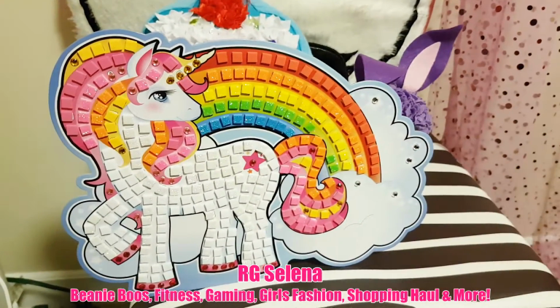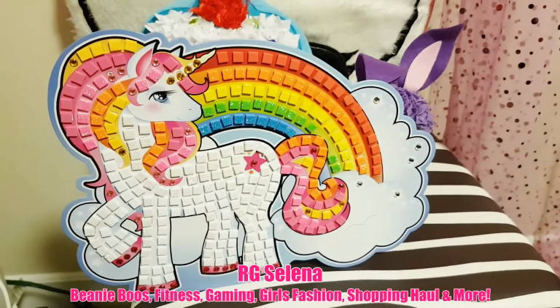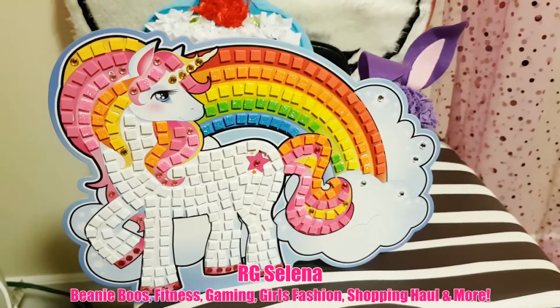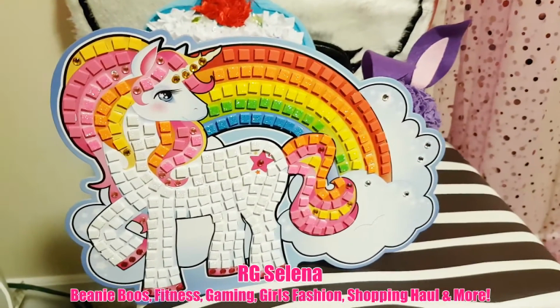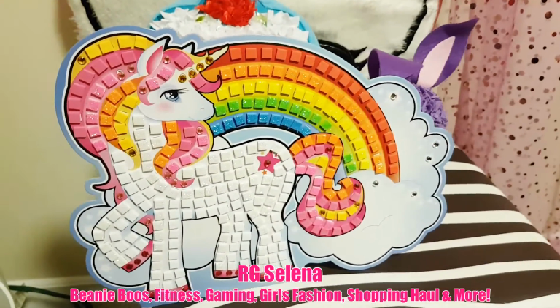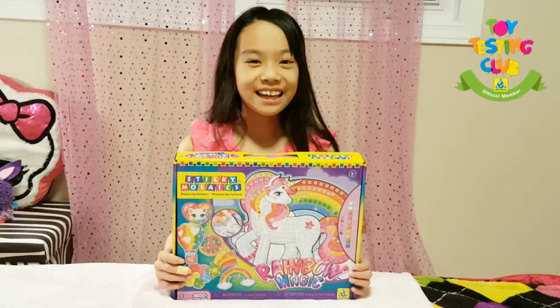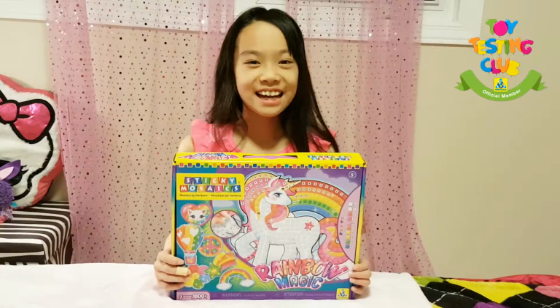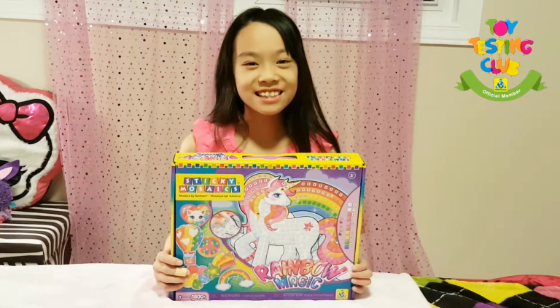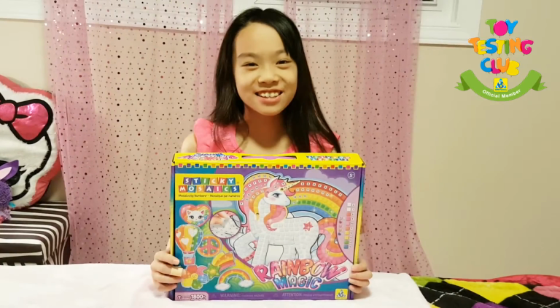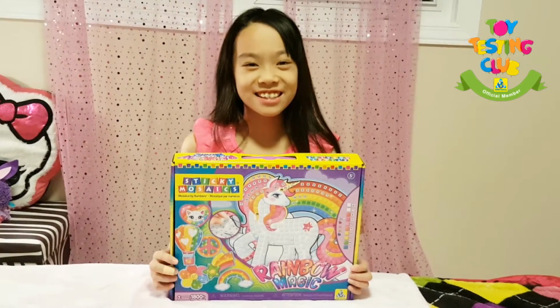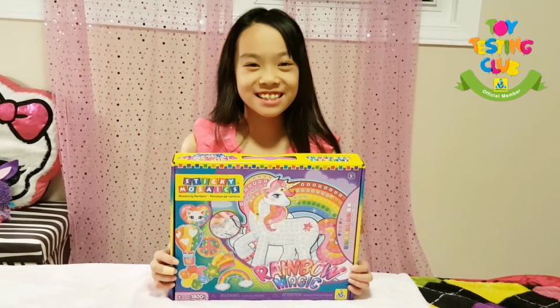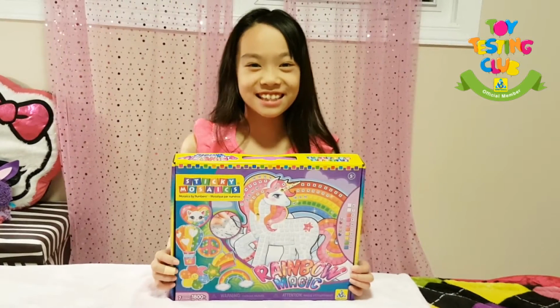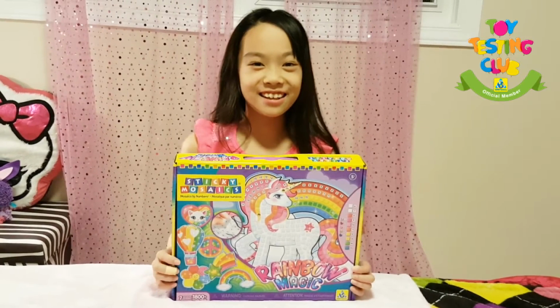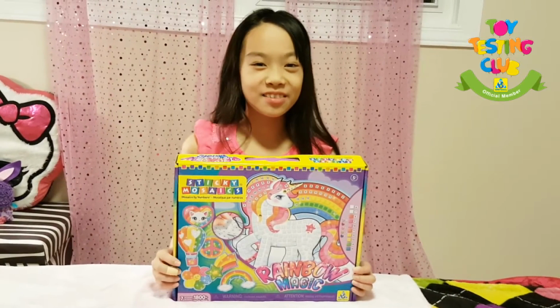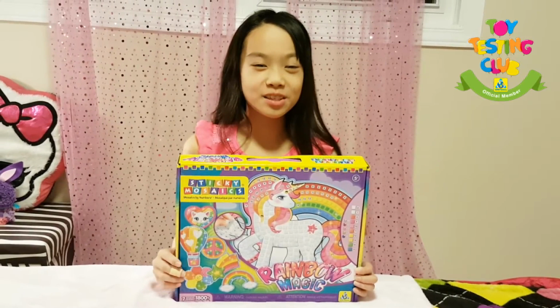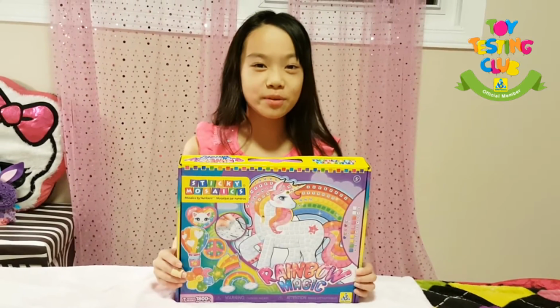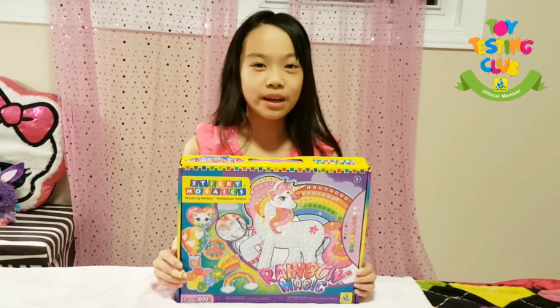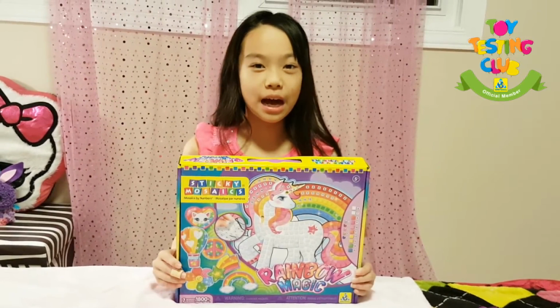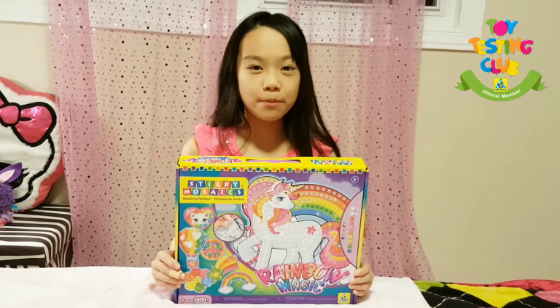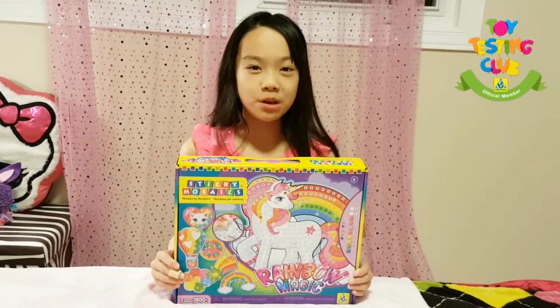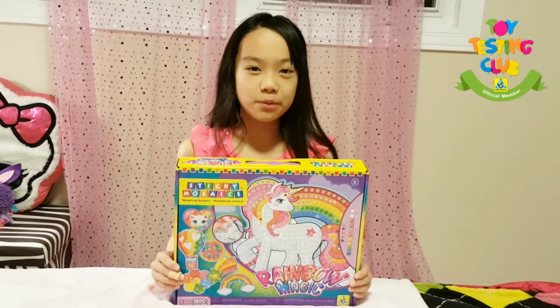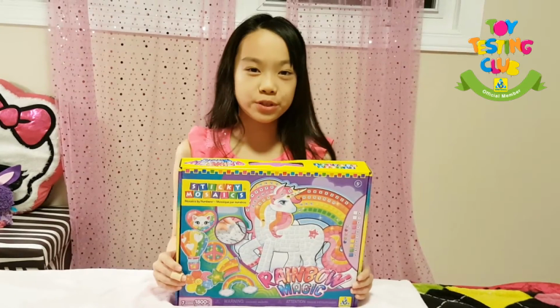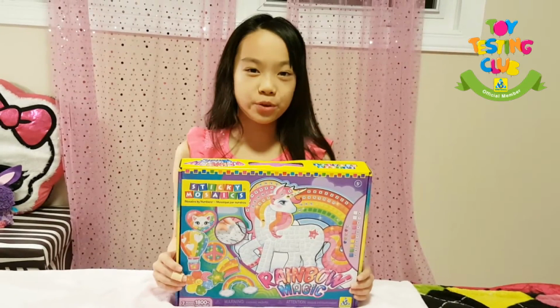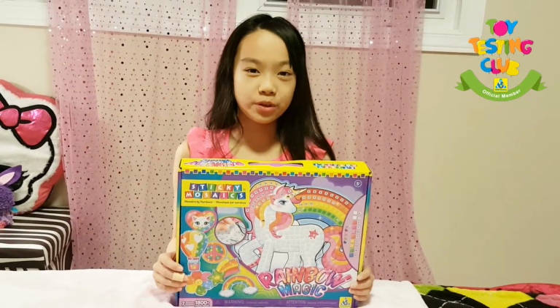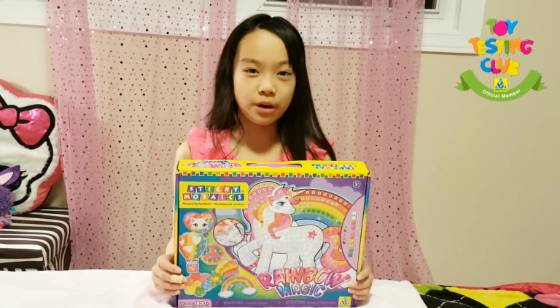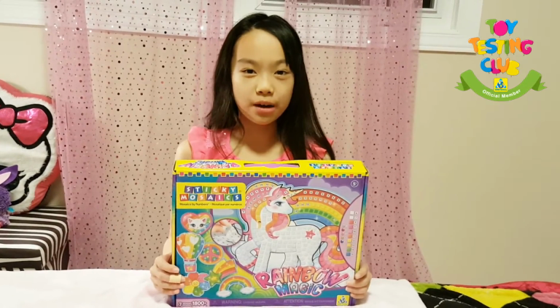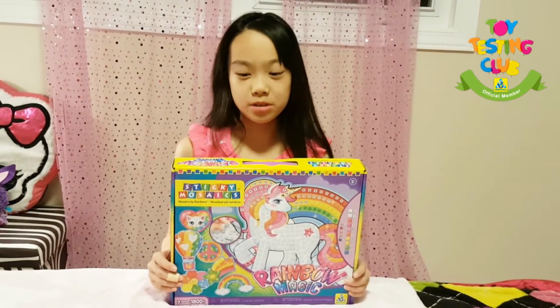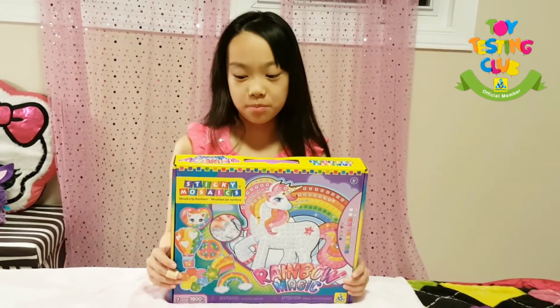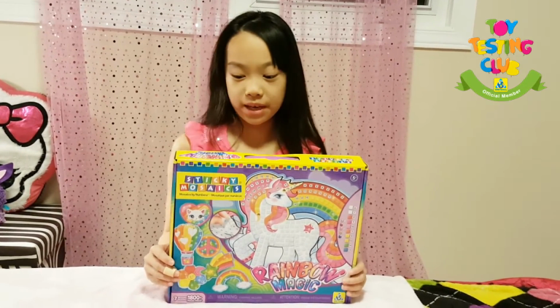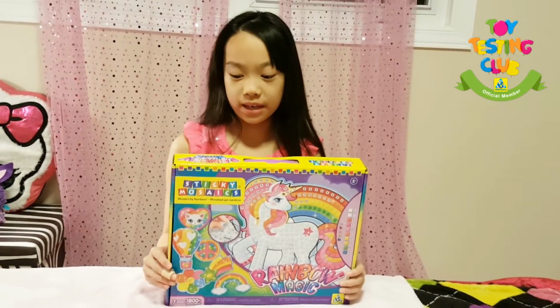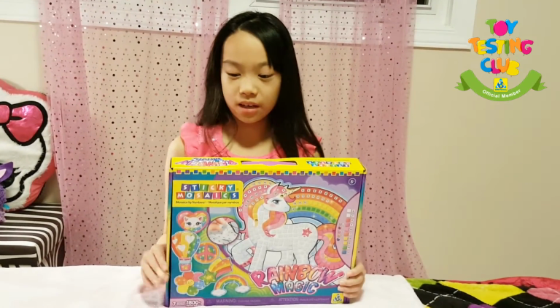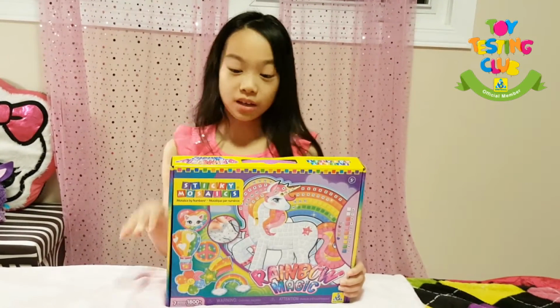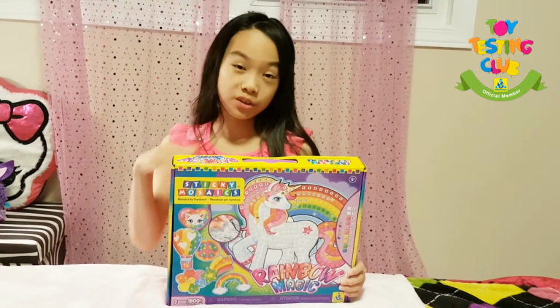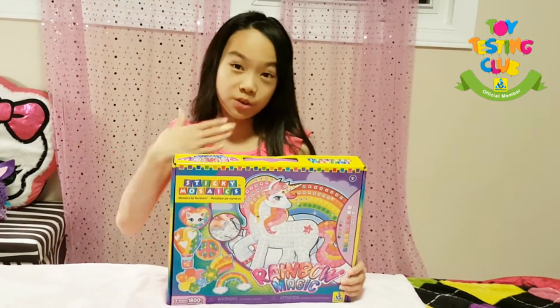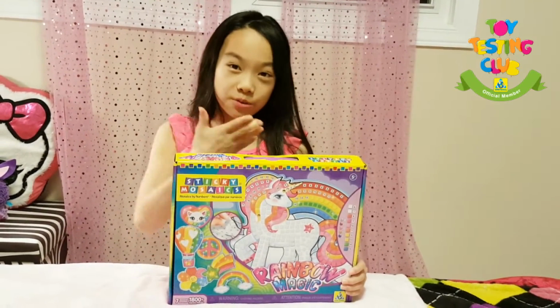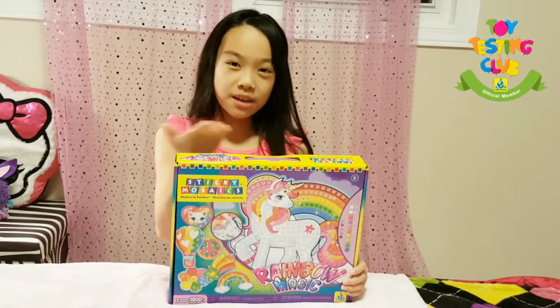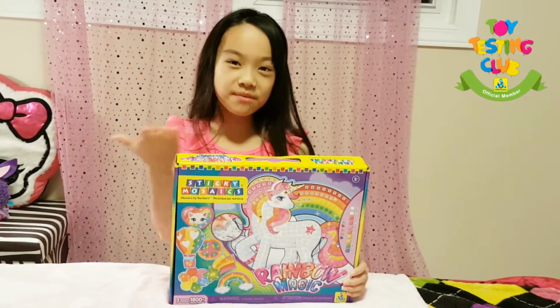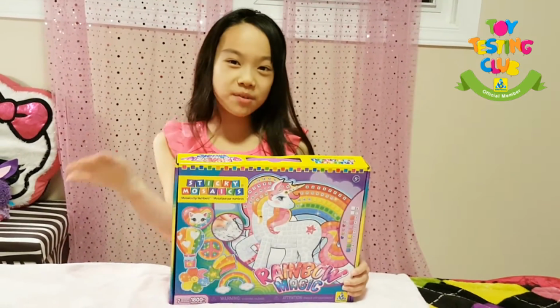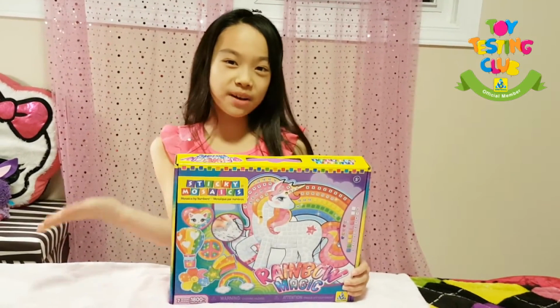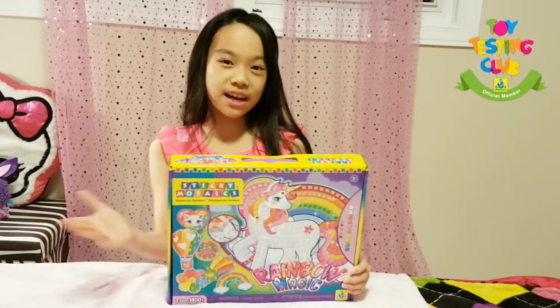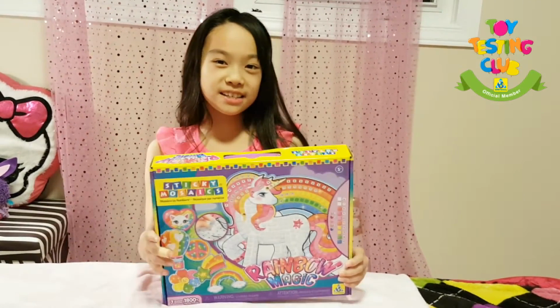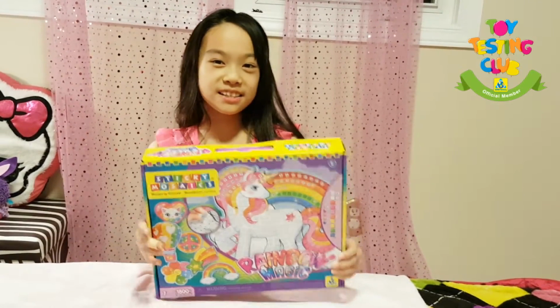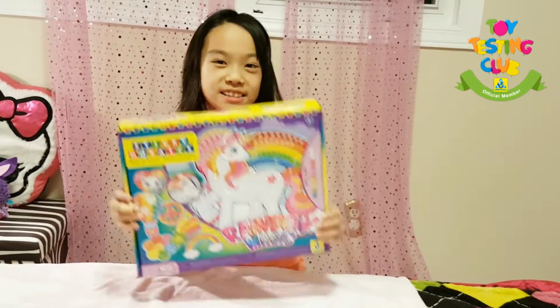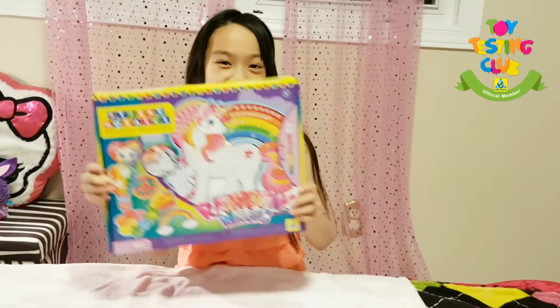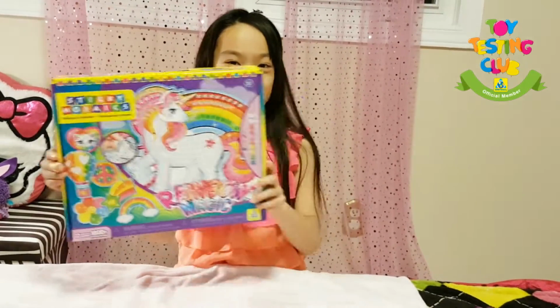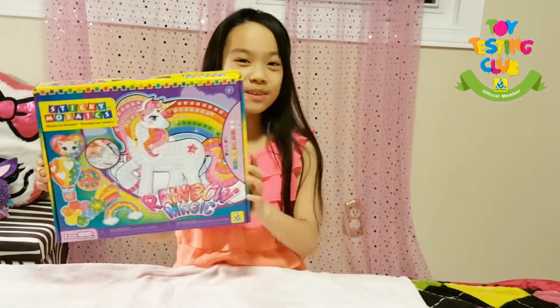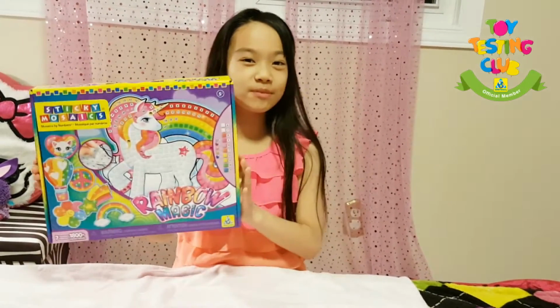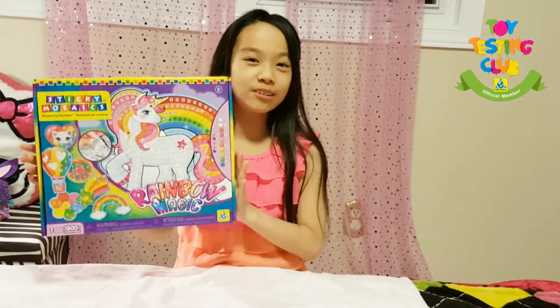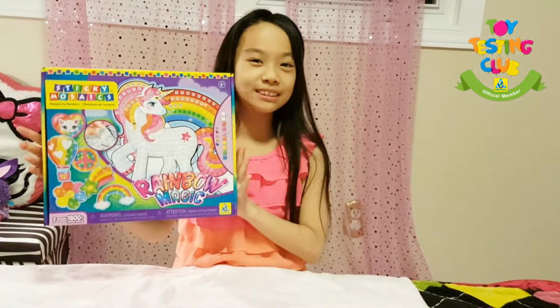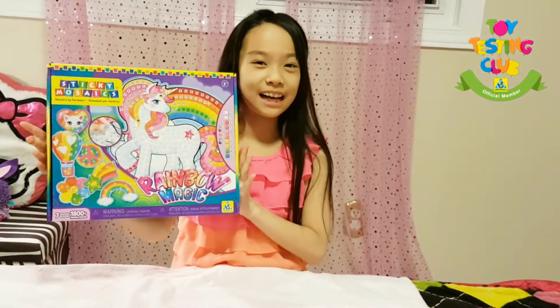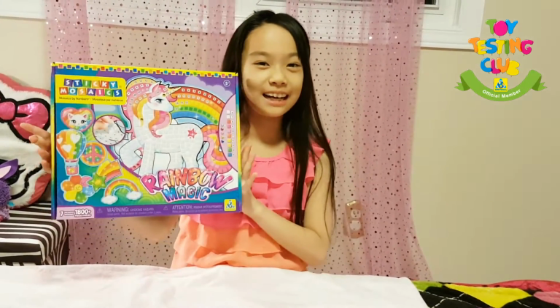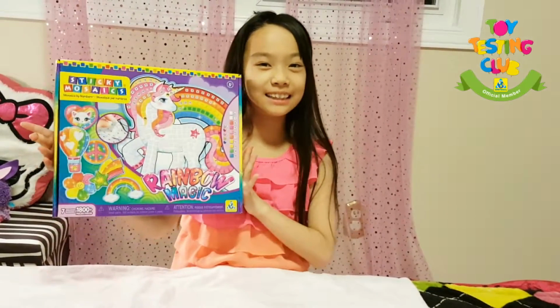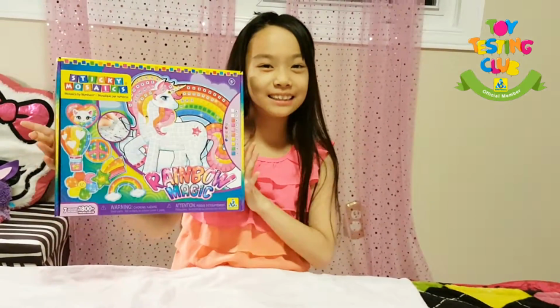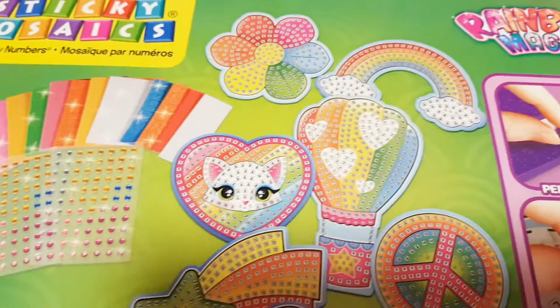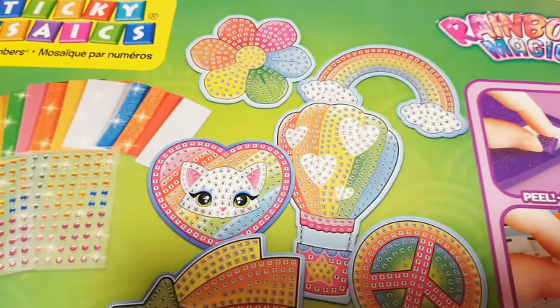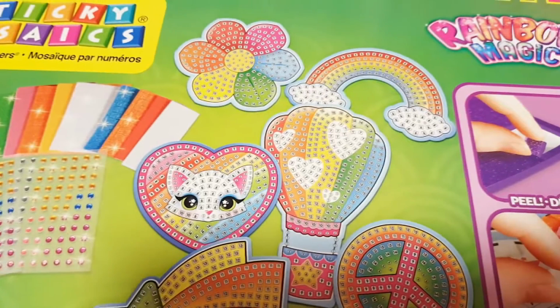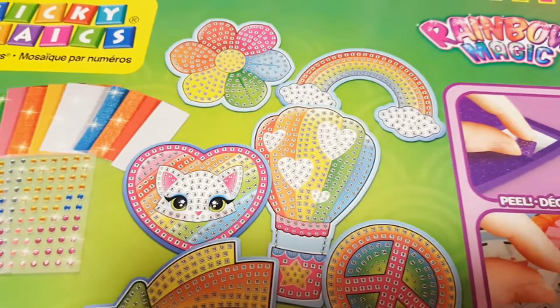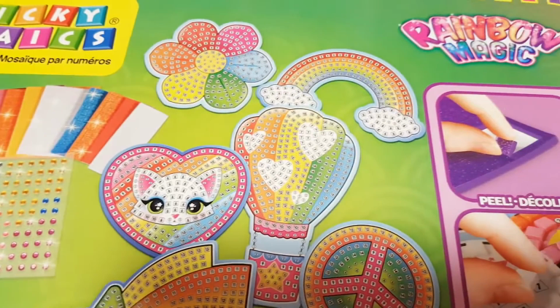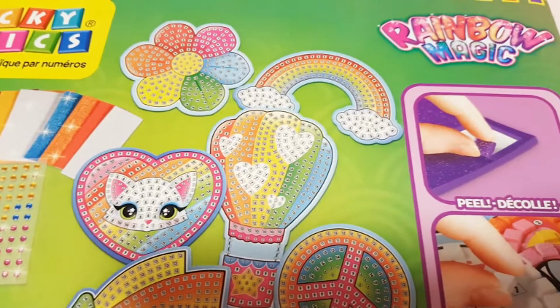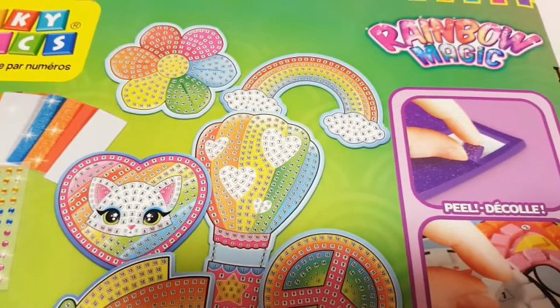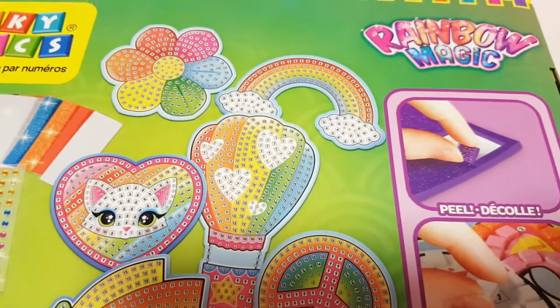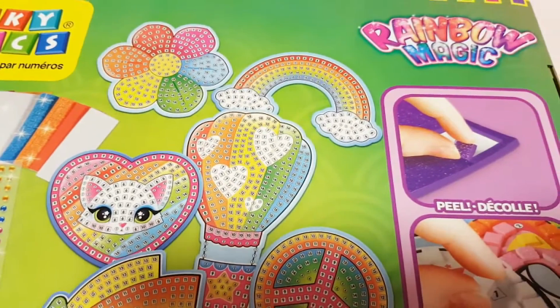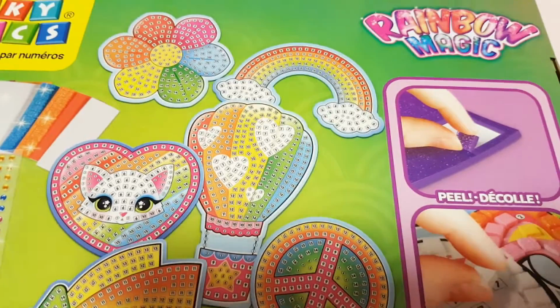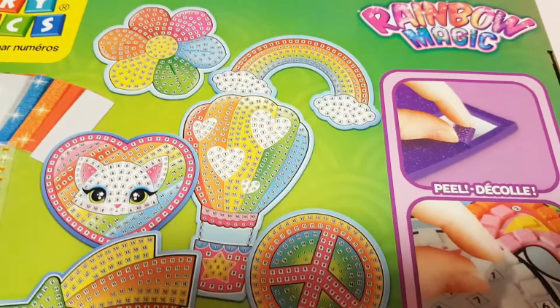Hey guys, it's Arjicelina and this week I'm going to be showing you how to make the Rainbow Magic Sticky Mozak. Let's get started.